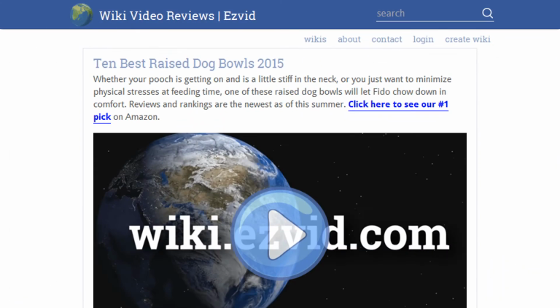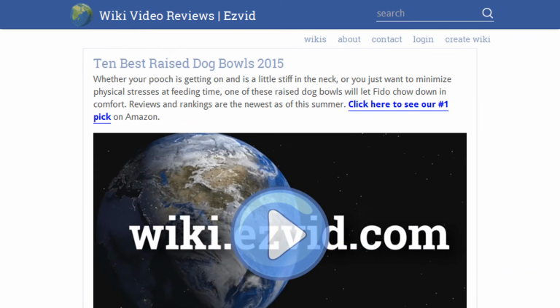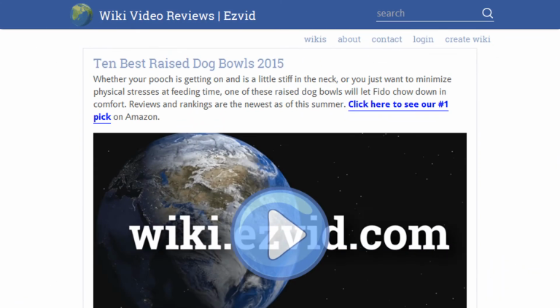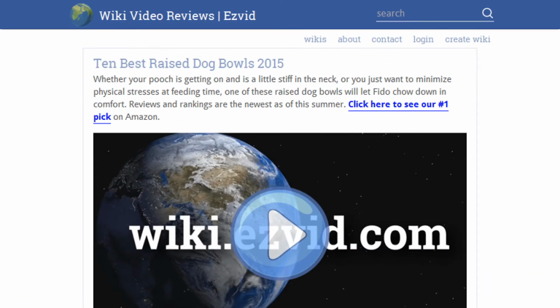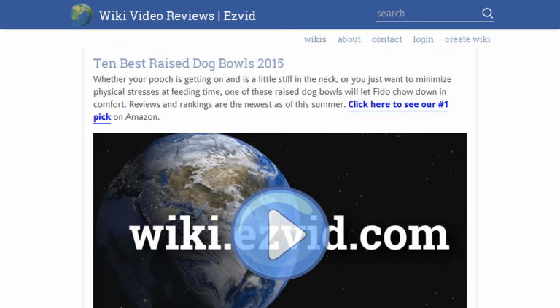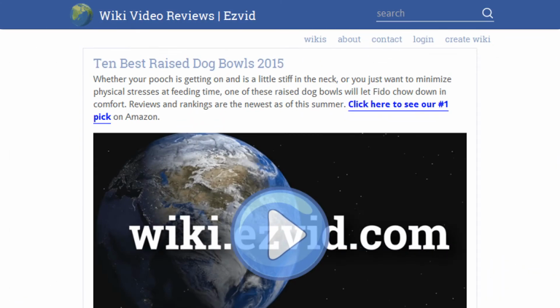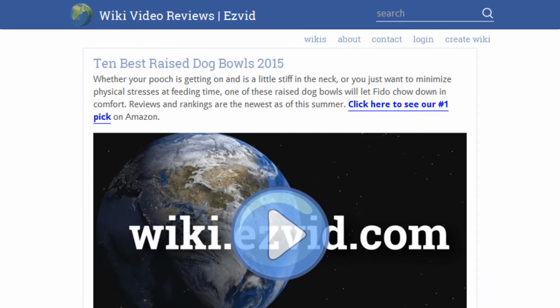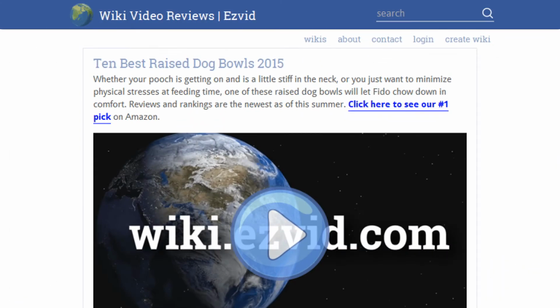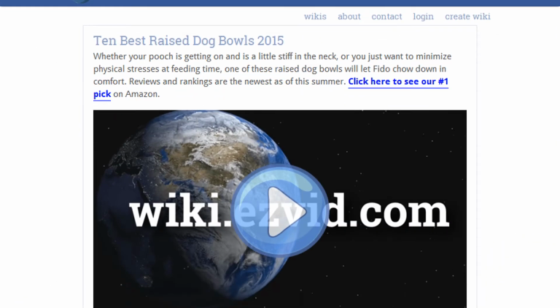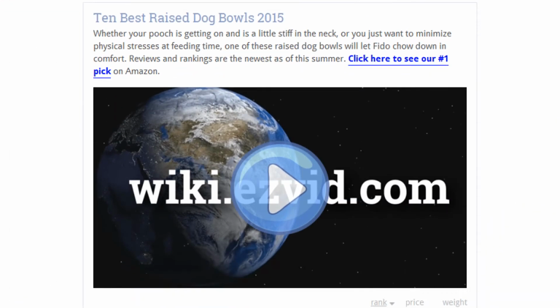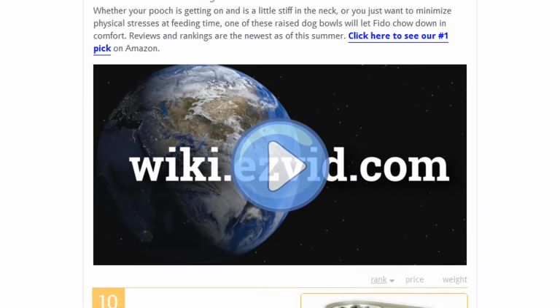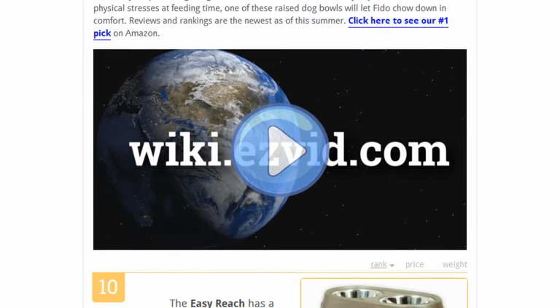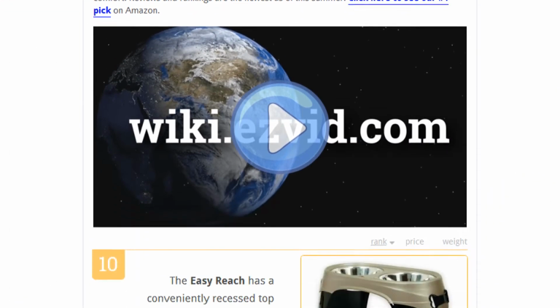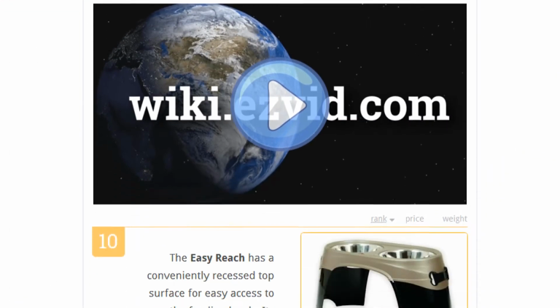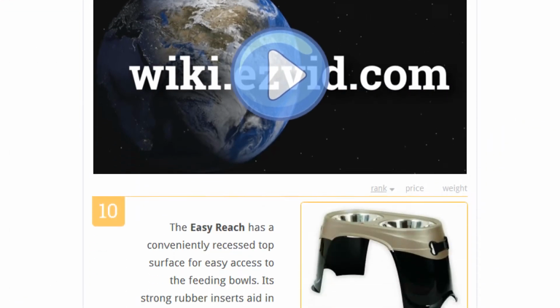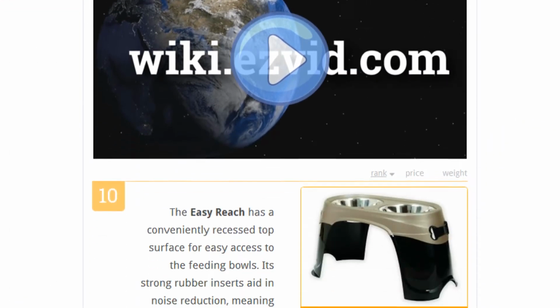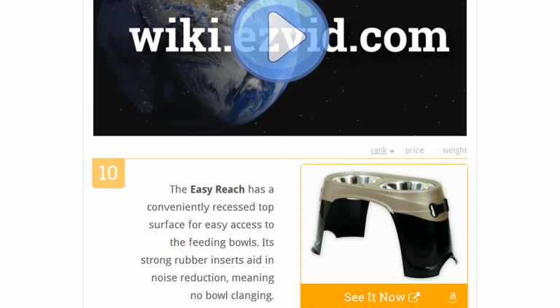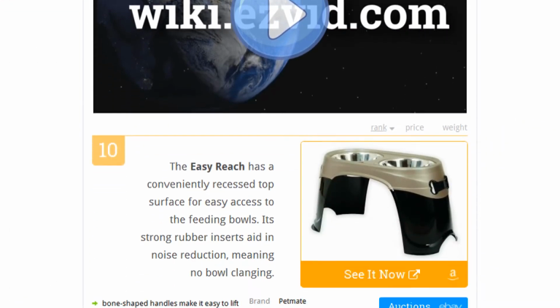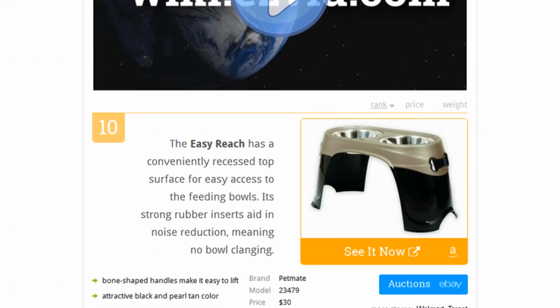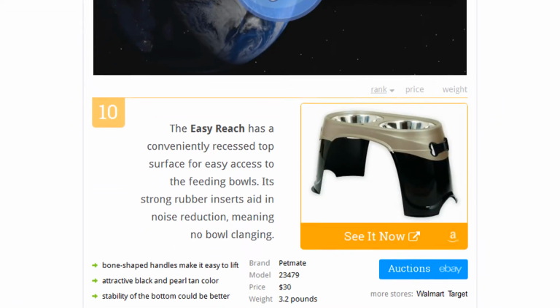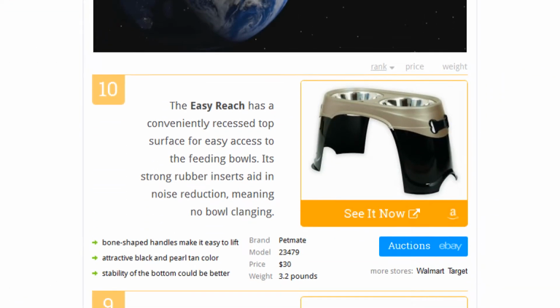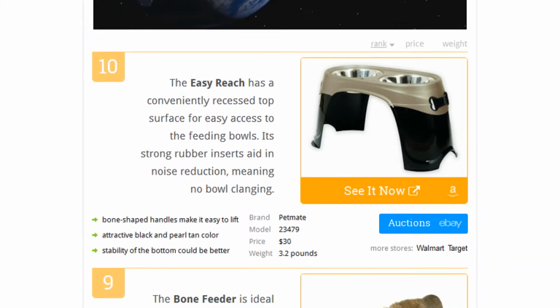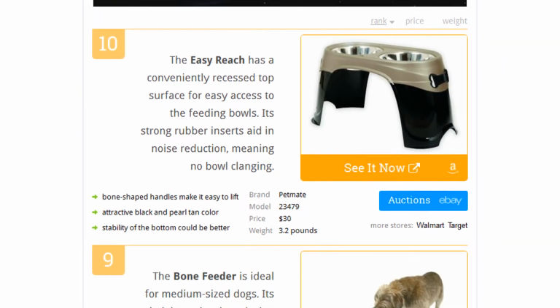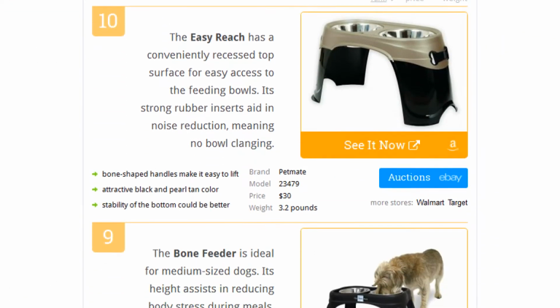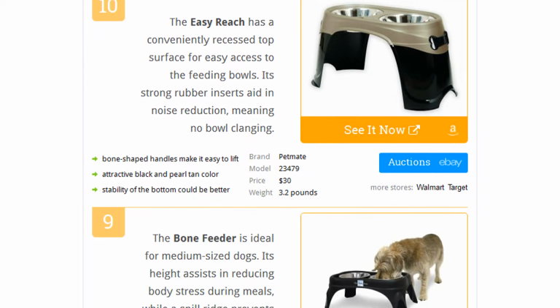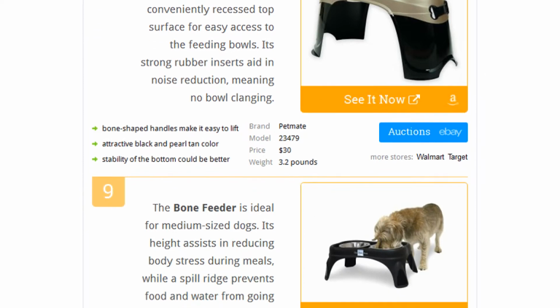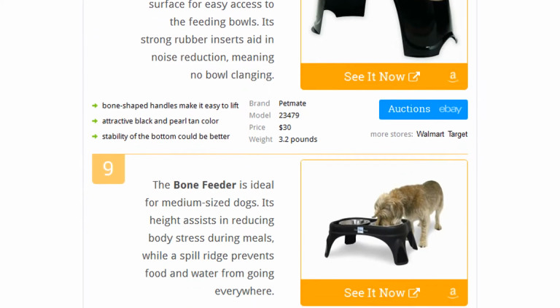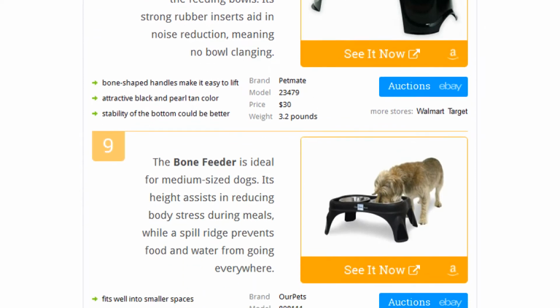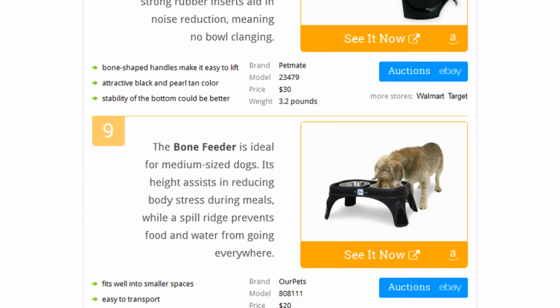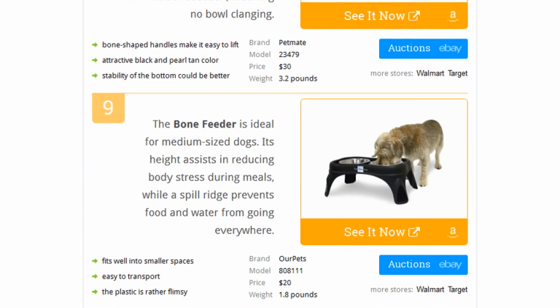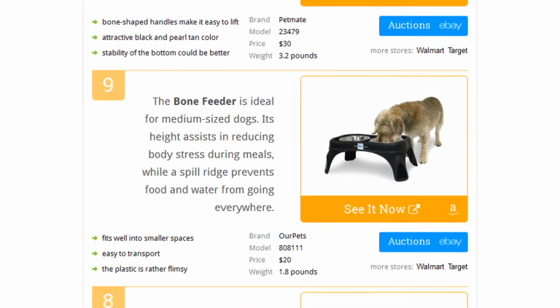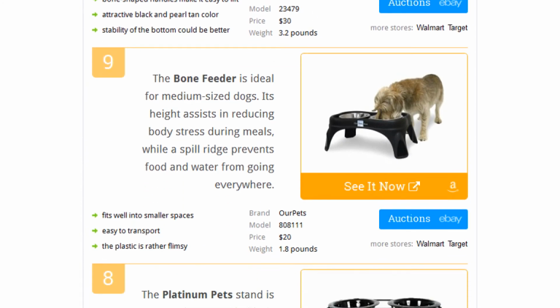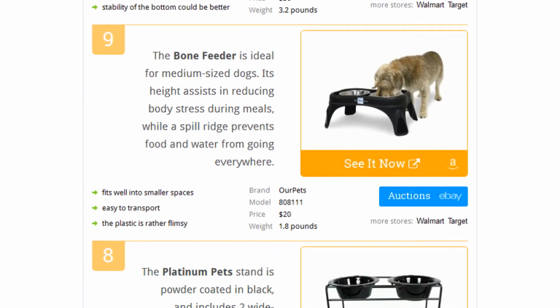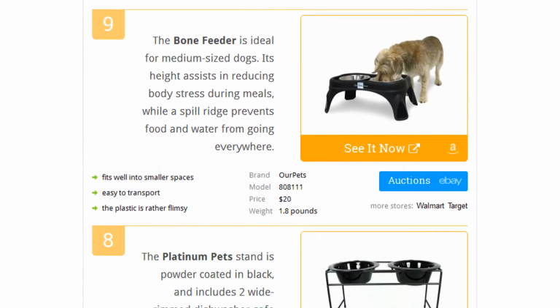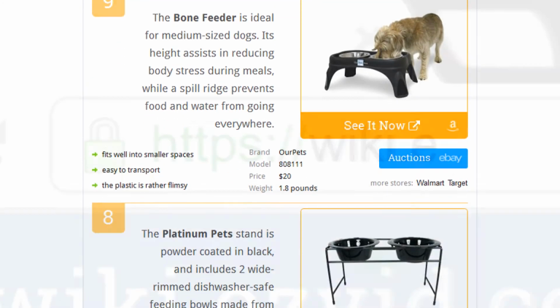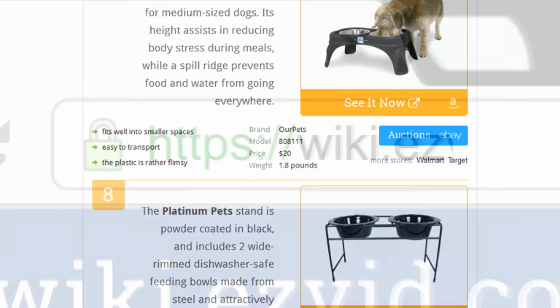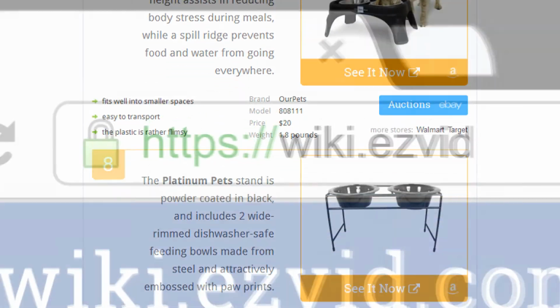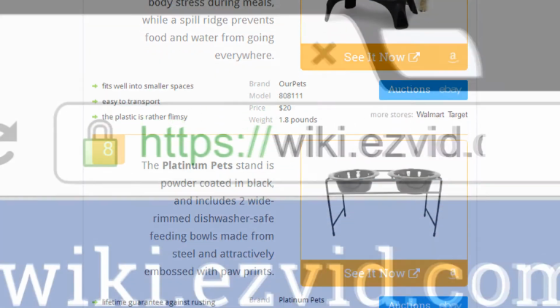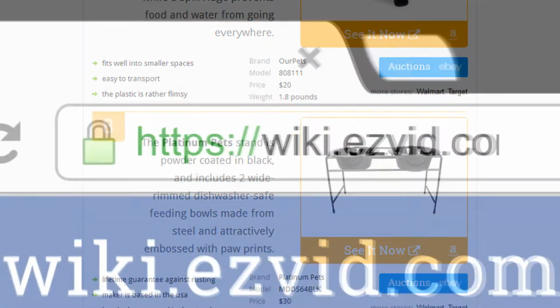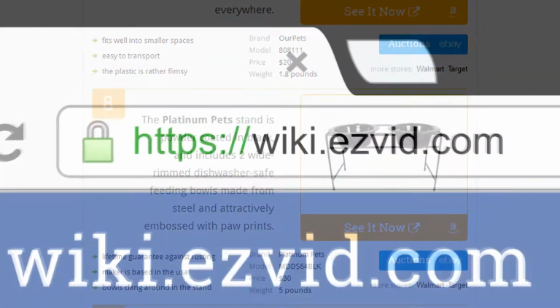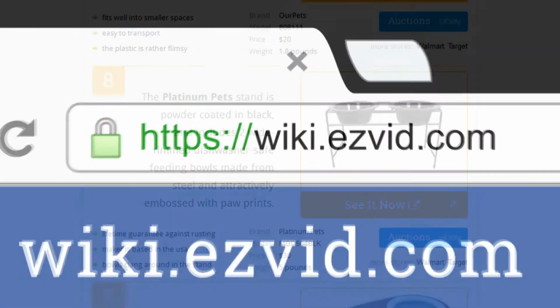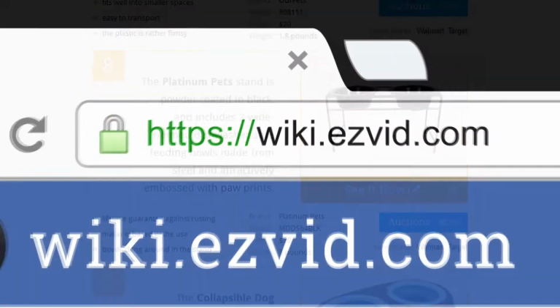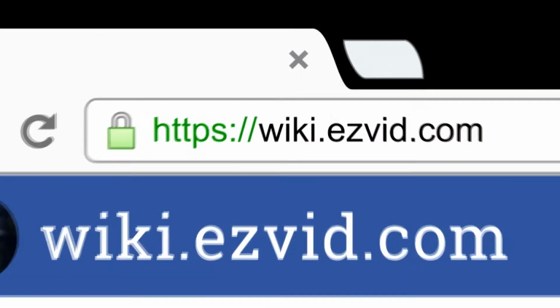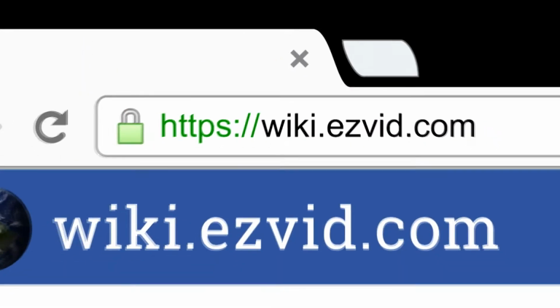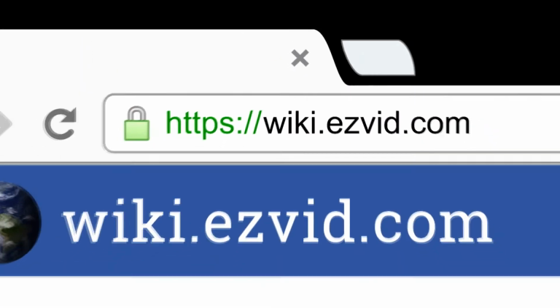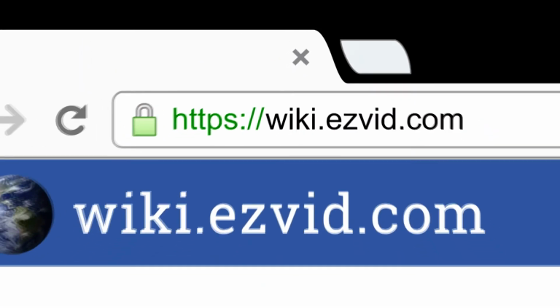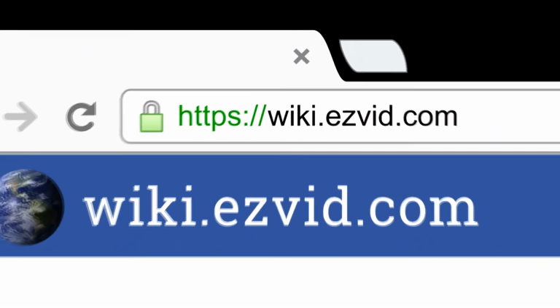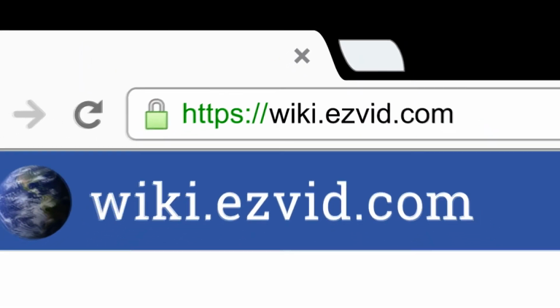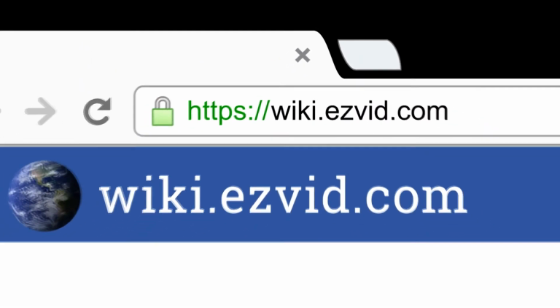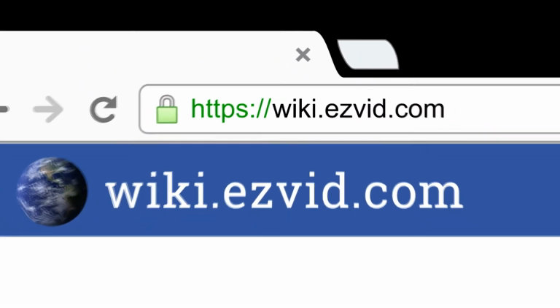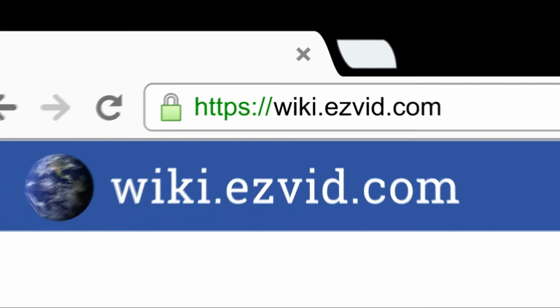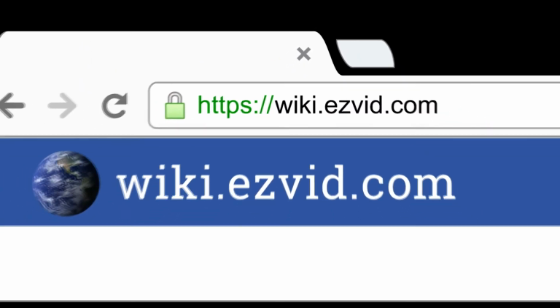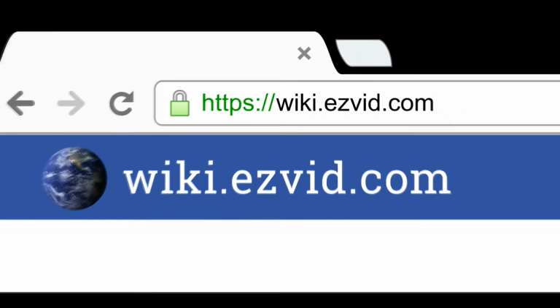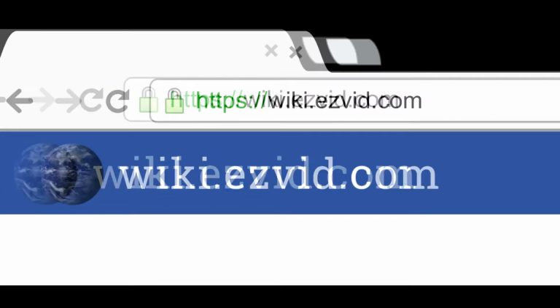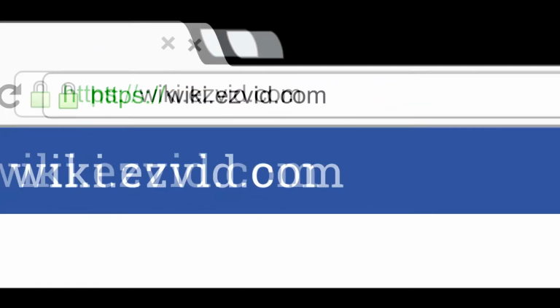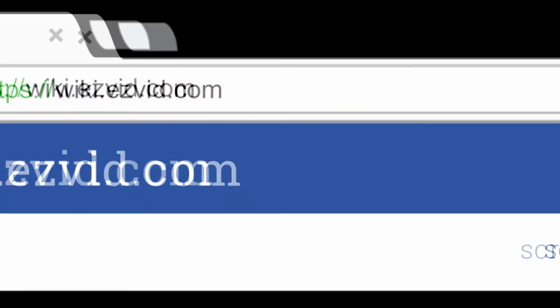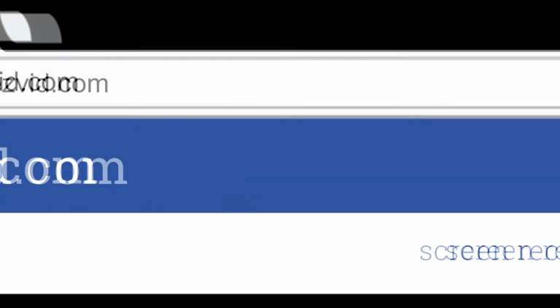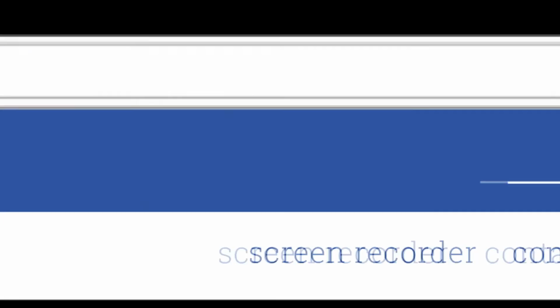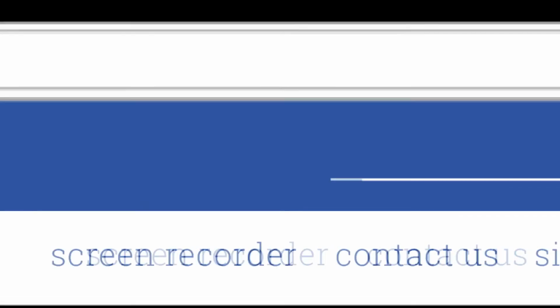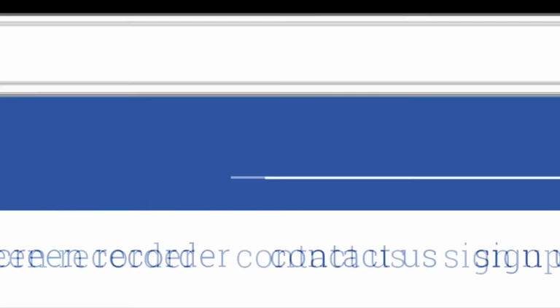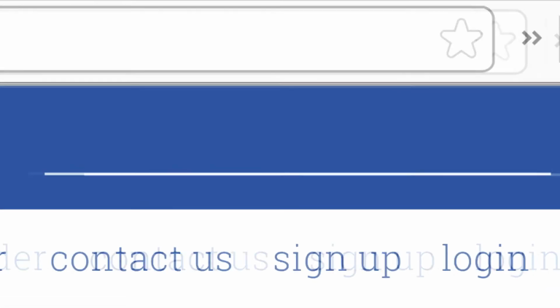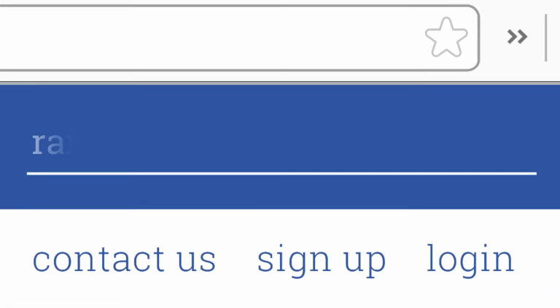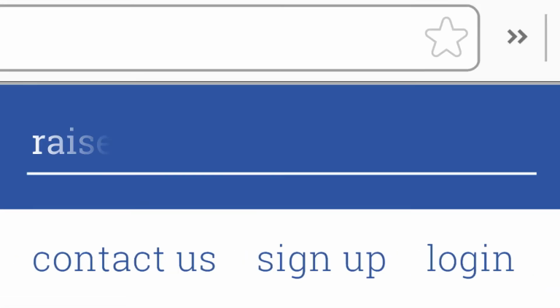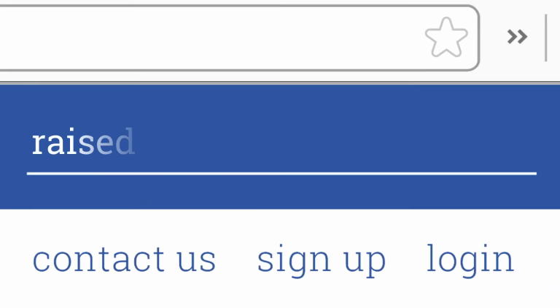To see all this stuff, go to wiki.easyvid.com and search for raised dog bowls, or click beneath this video.